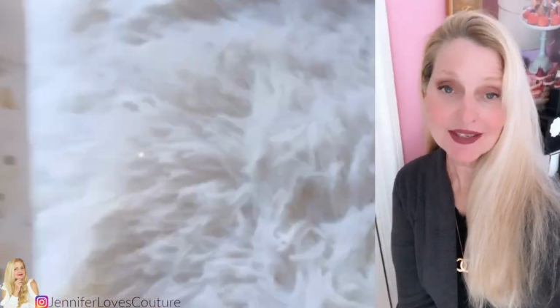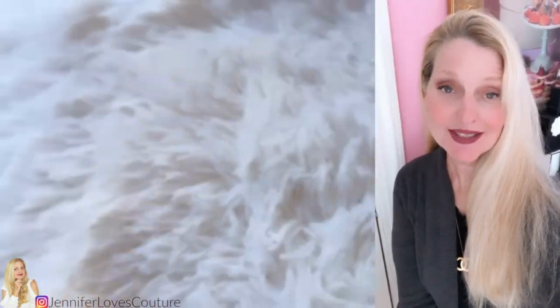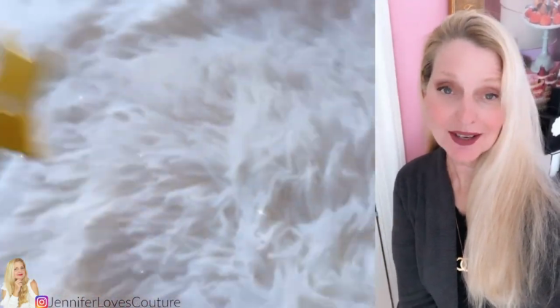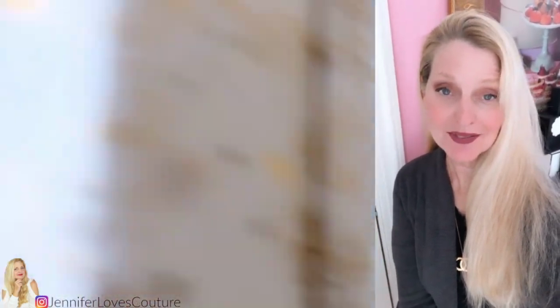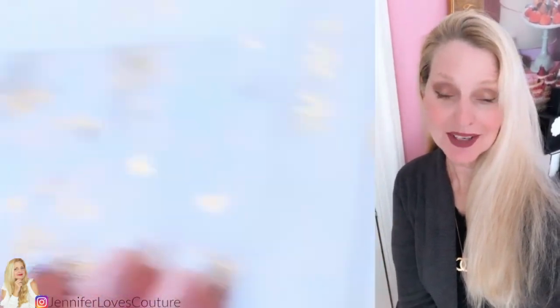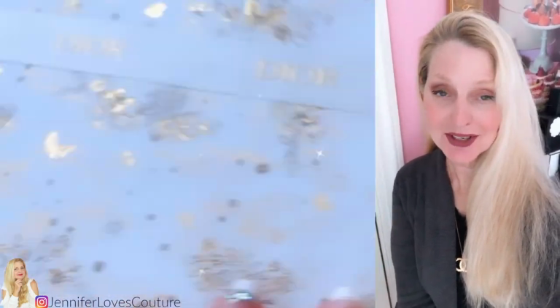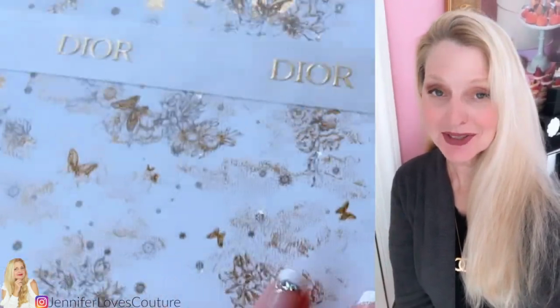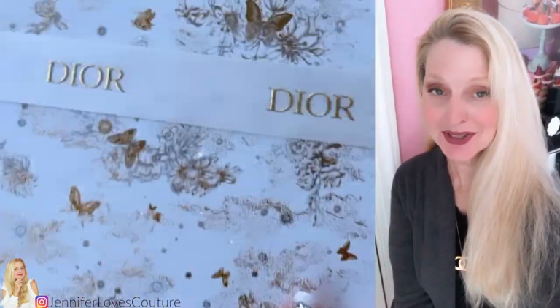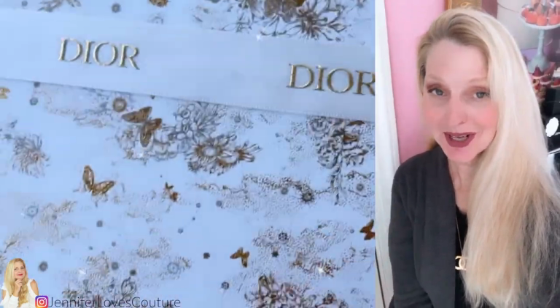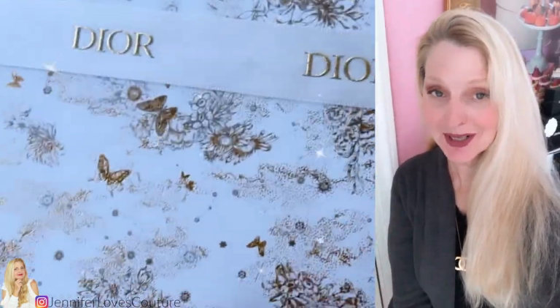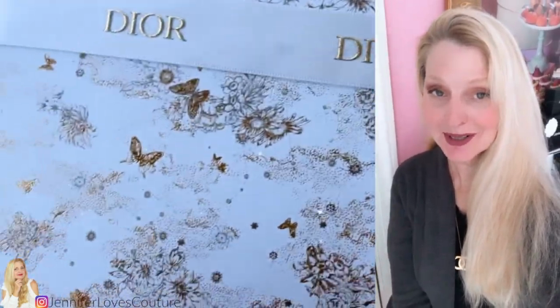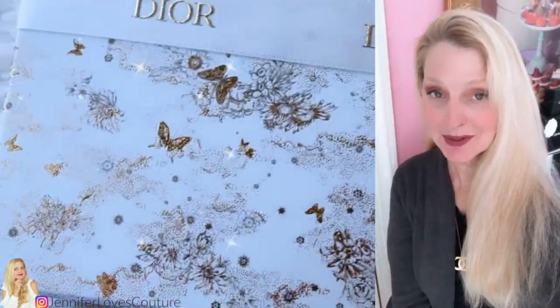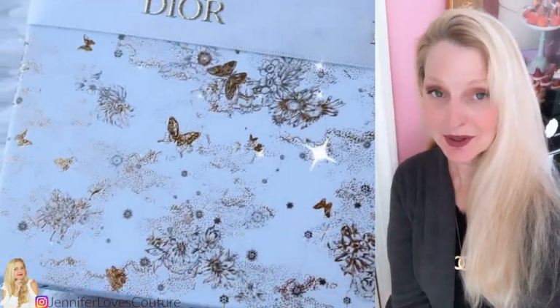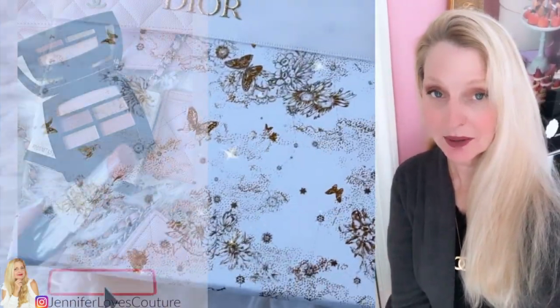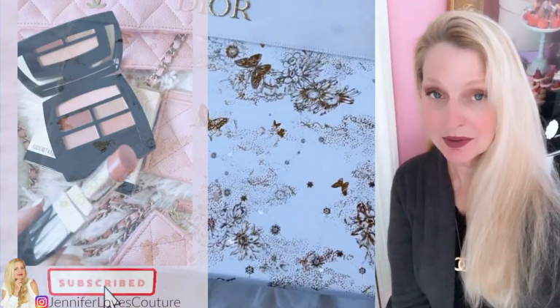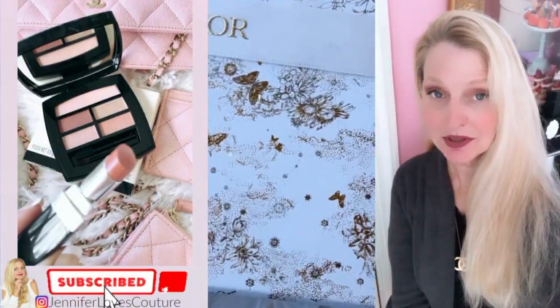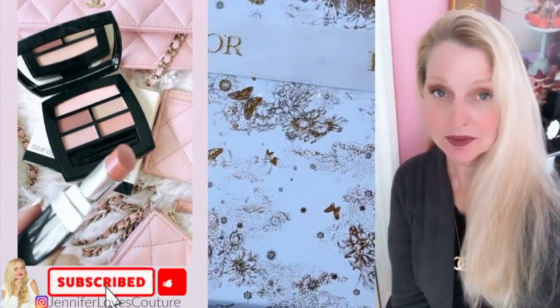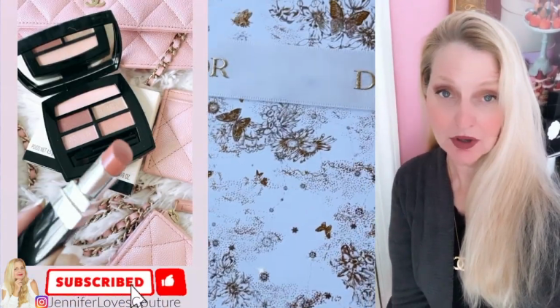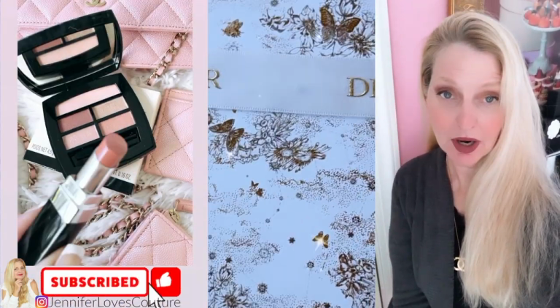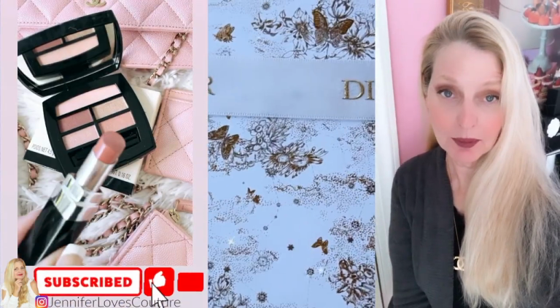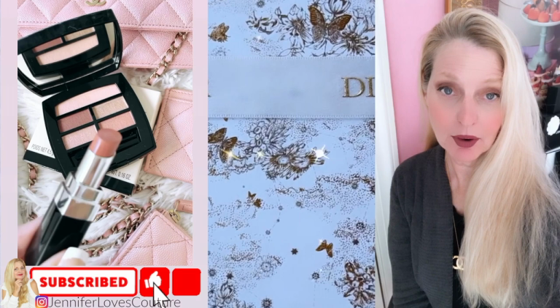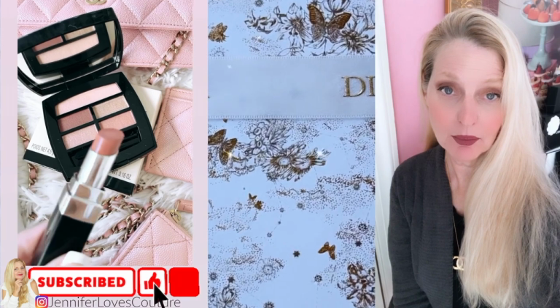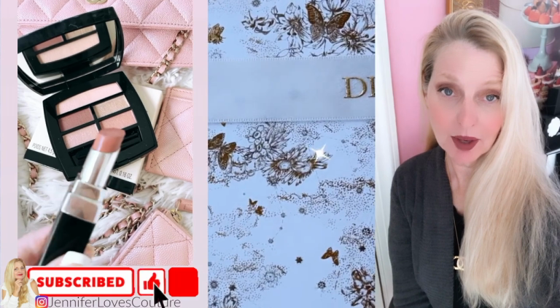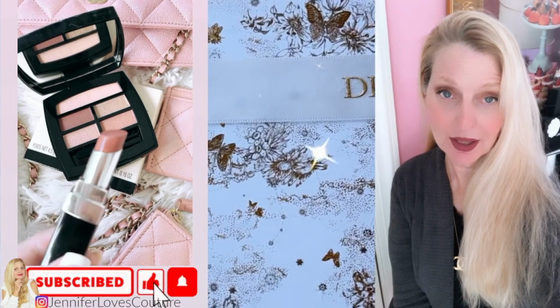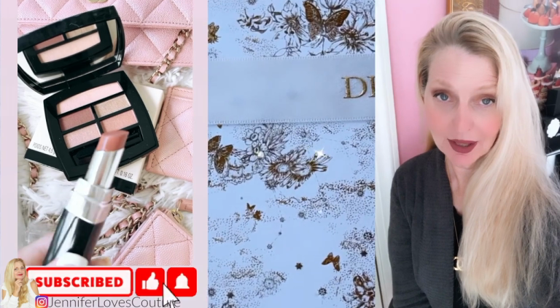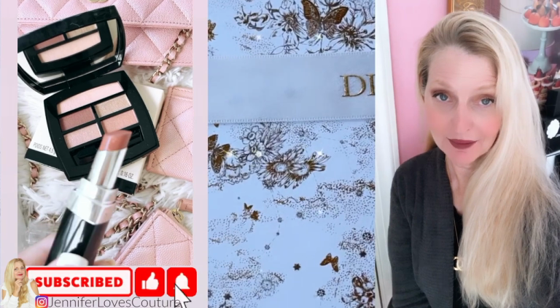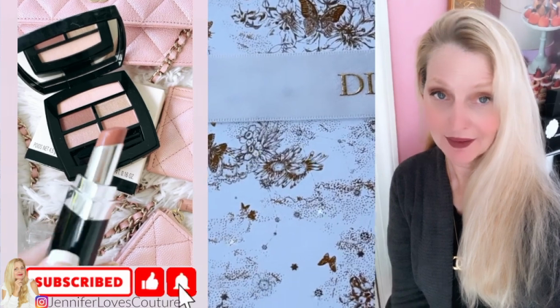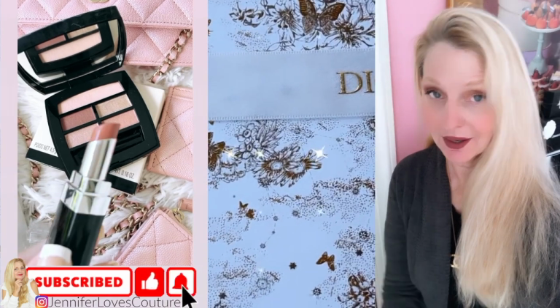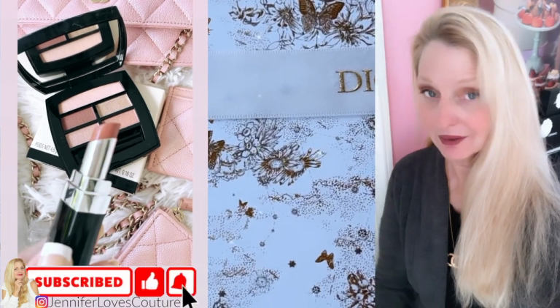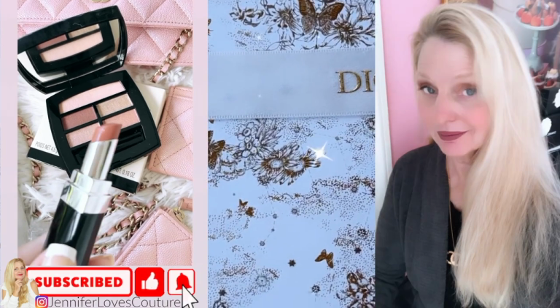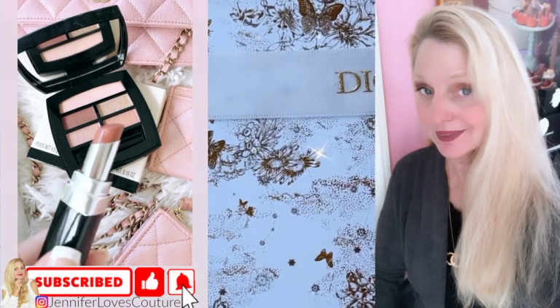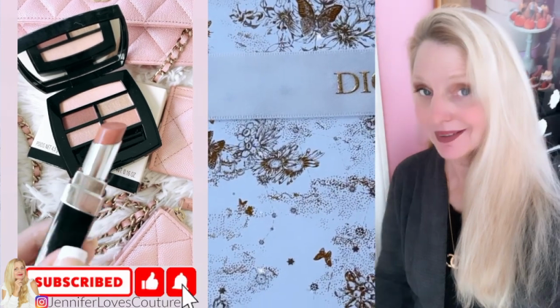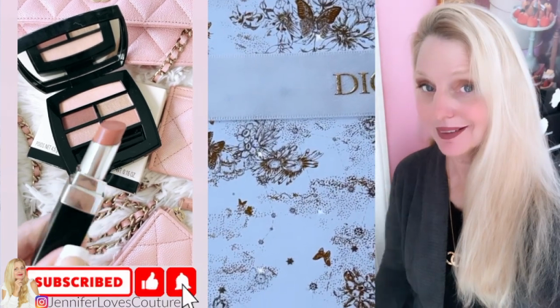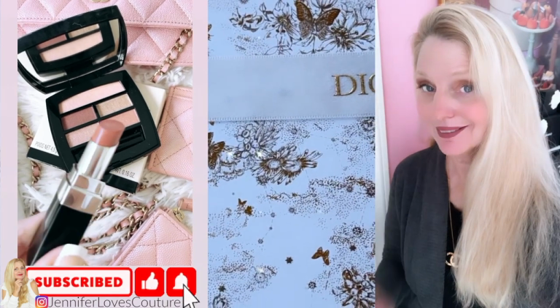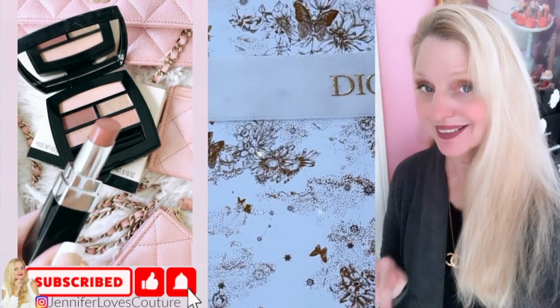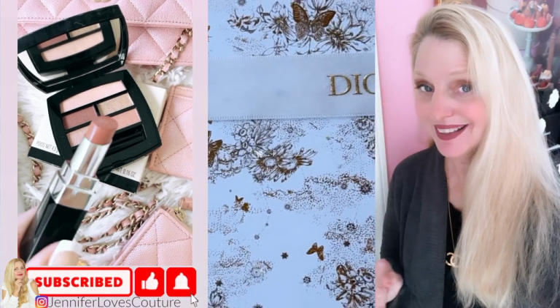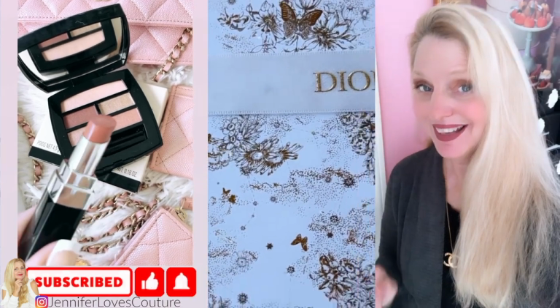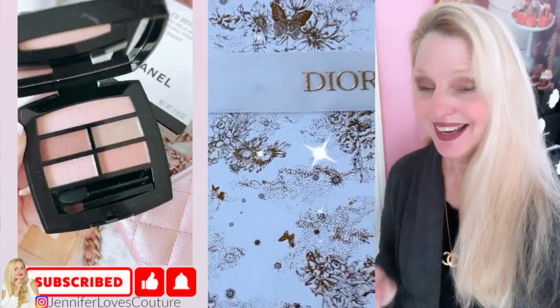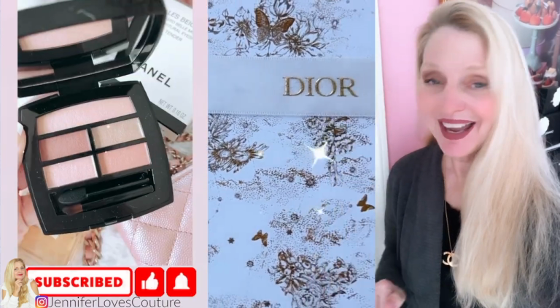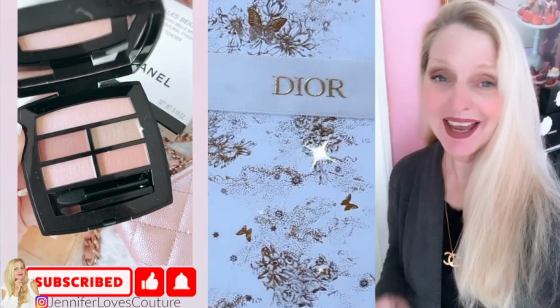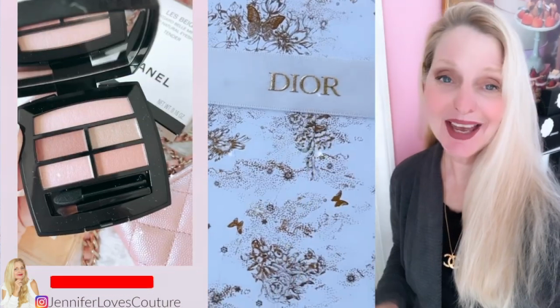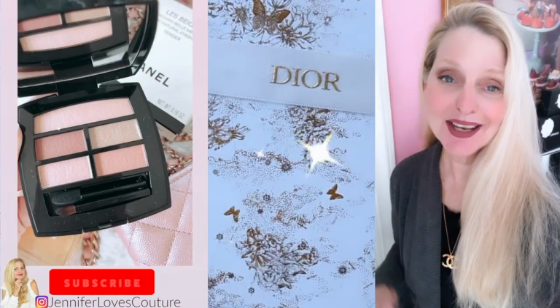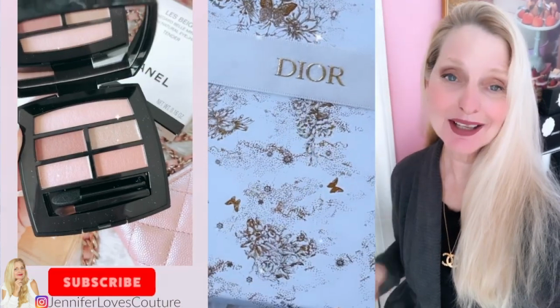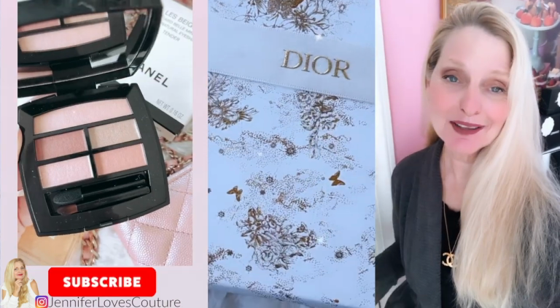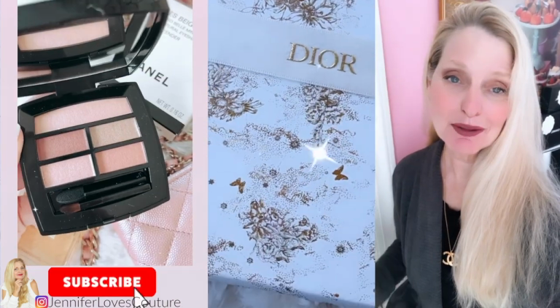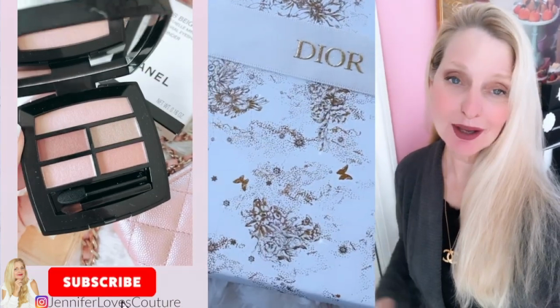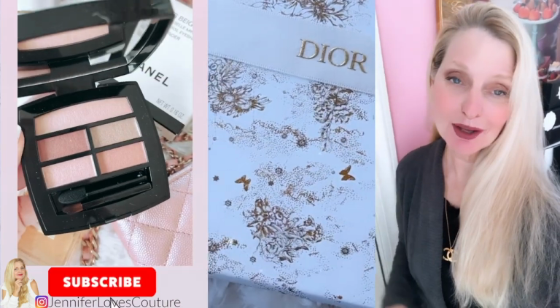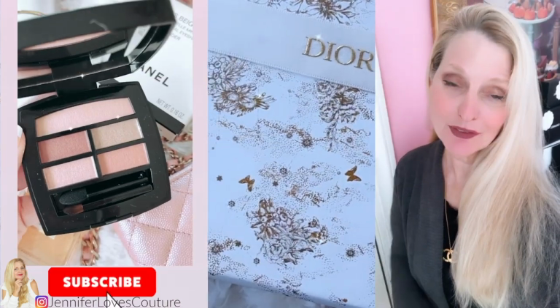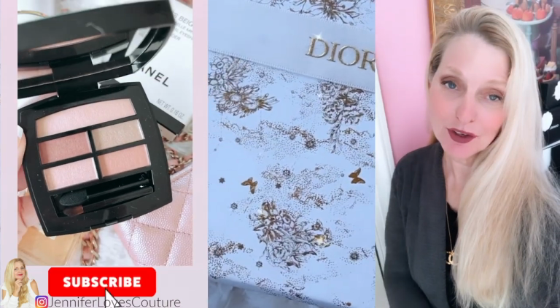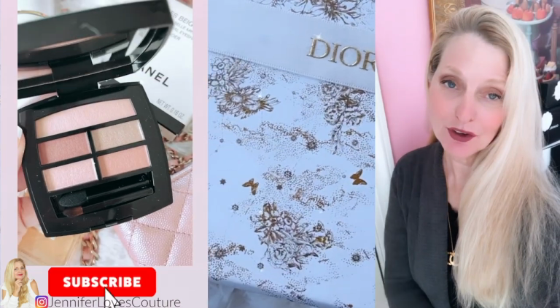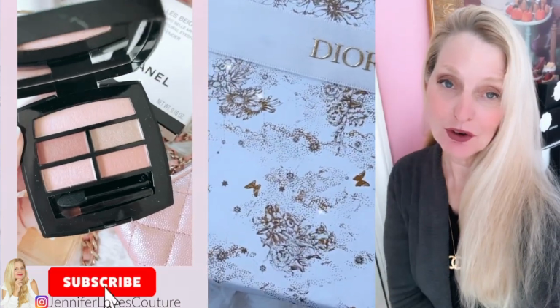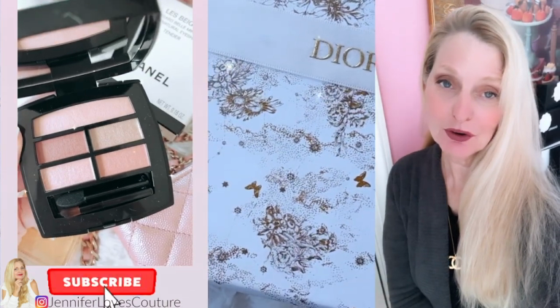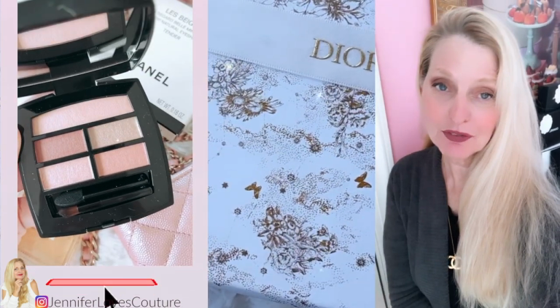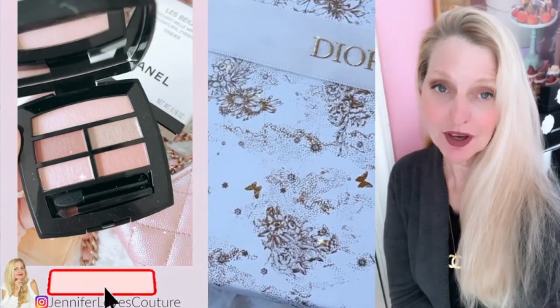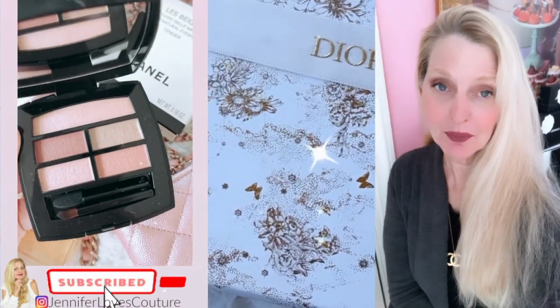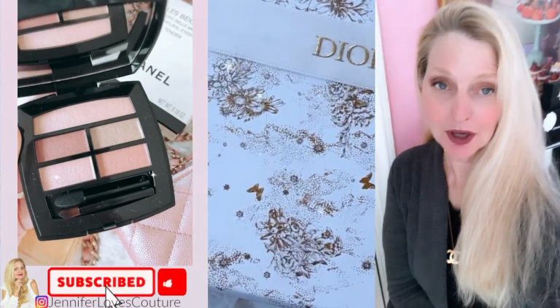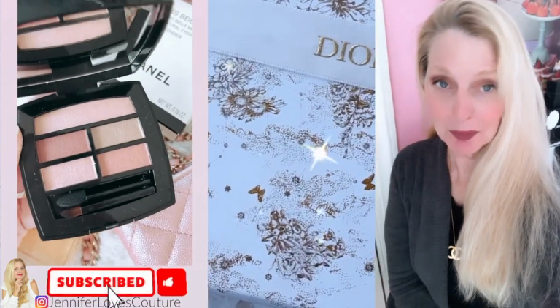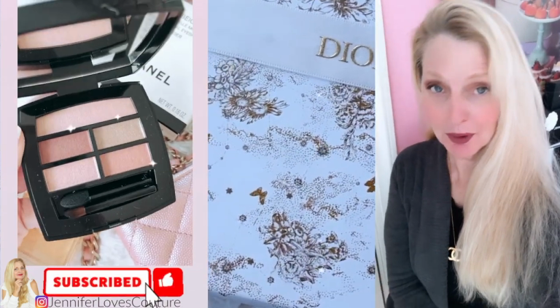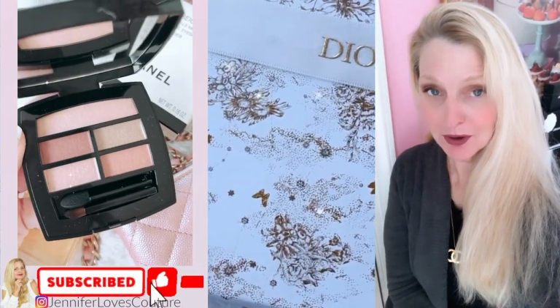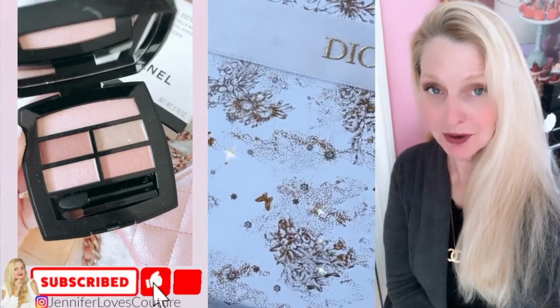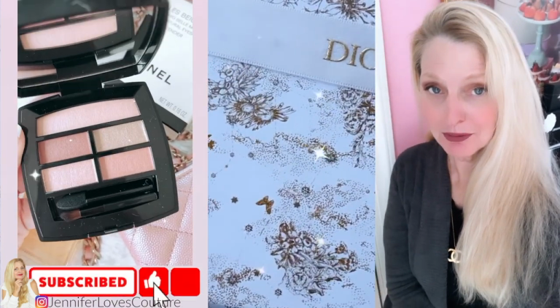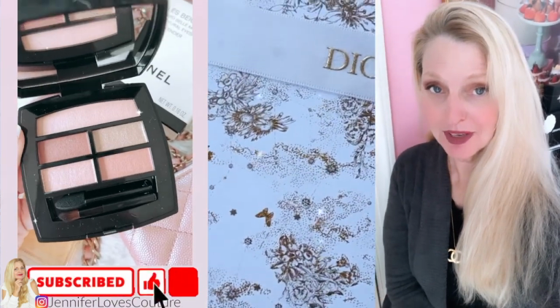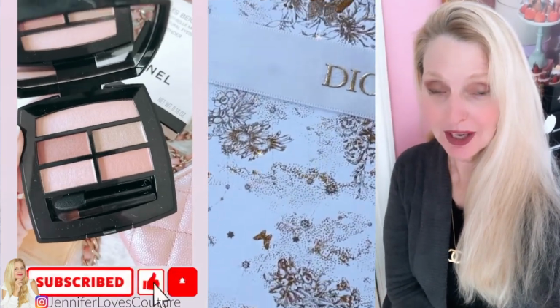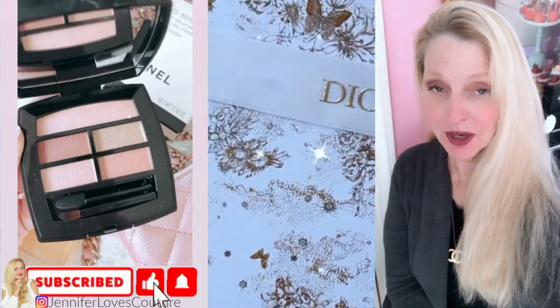If you like these kind of videos and you're not a subscriber, subscribe right down there and click the bell so you're notified when I upload a new video.